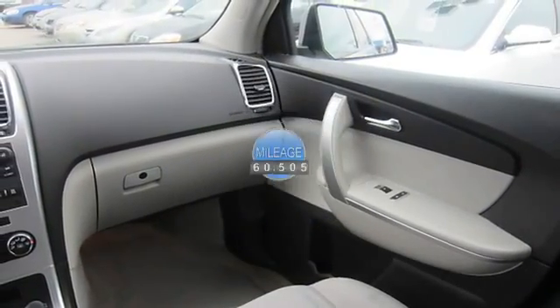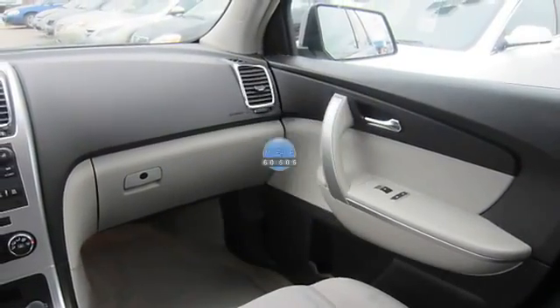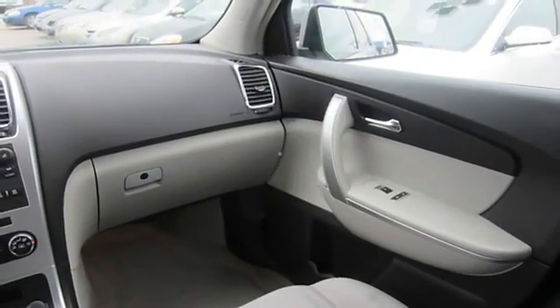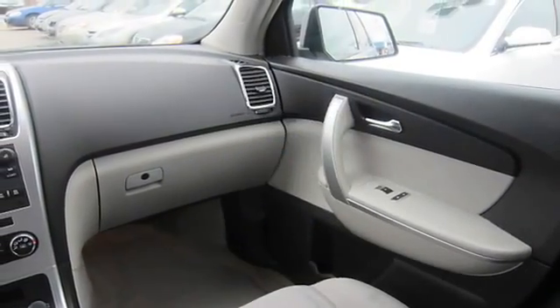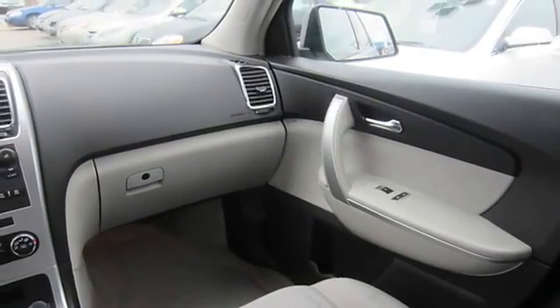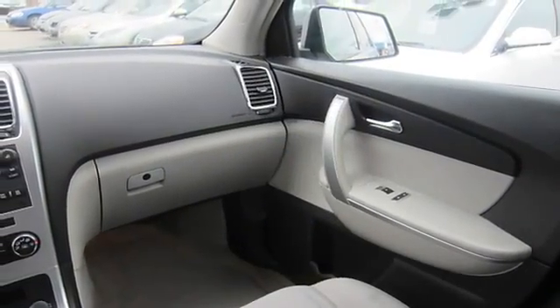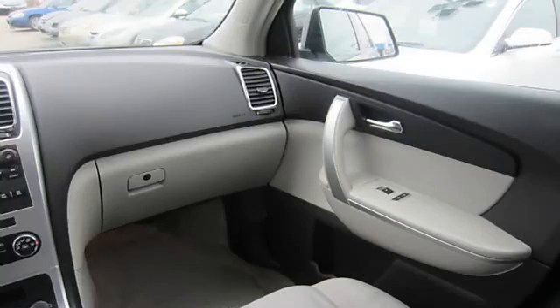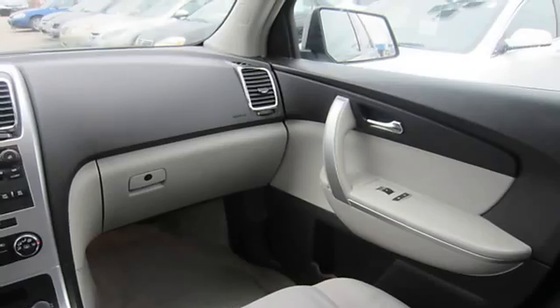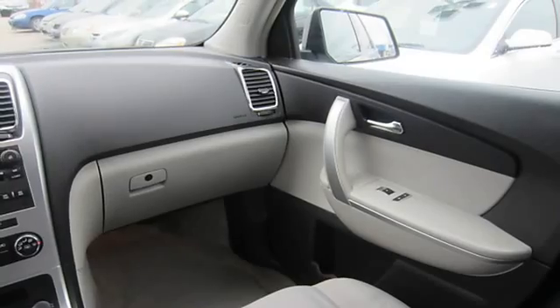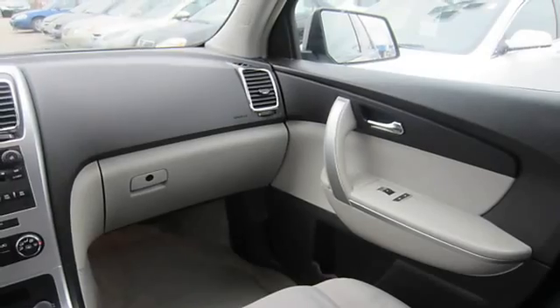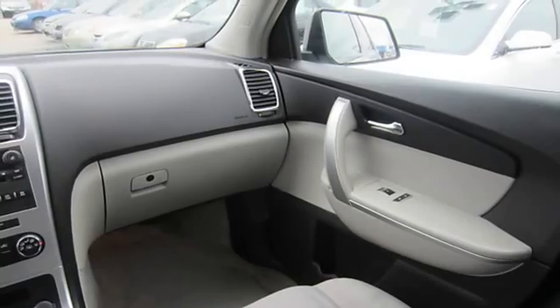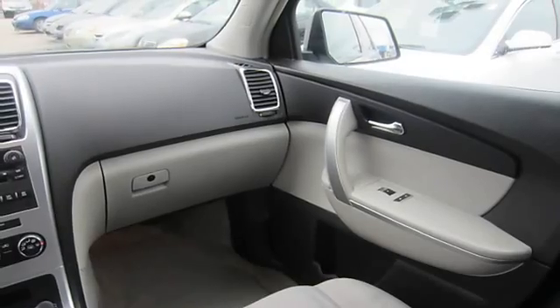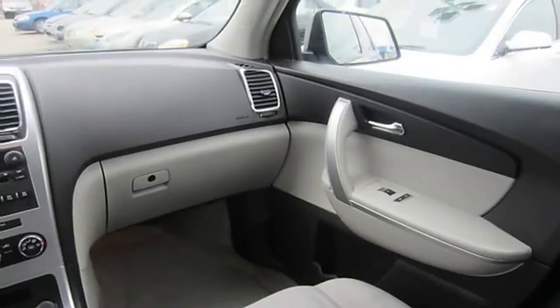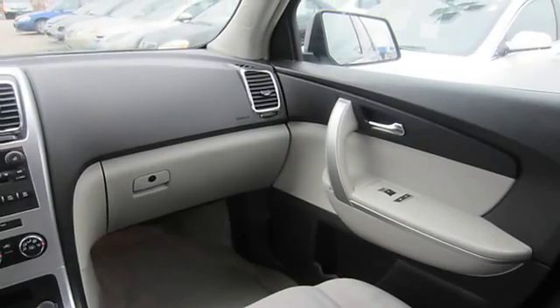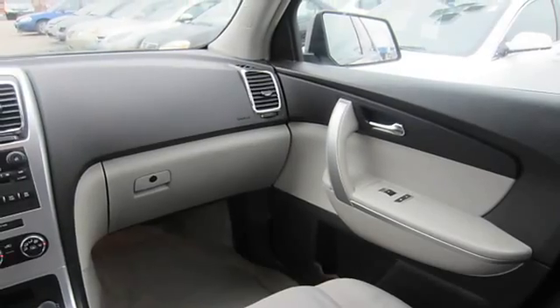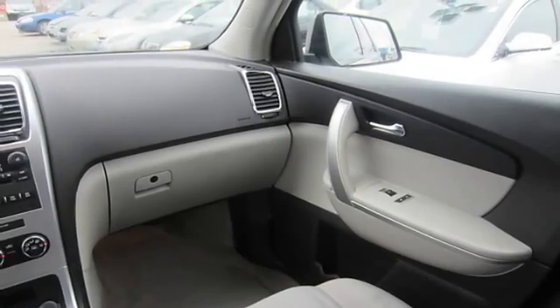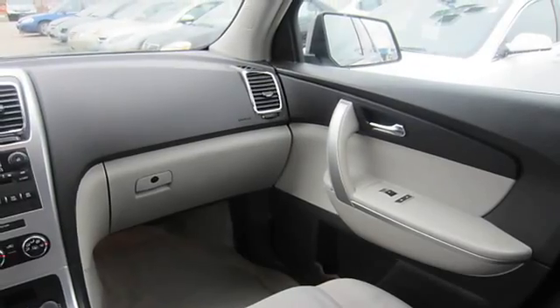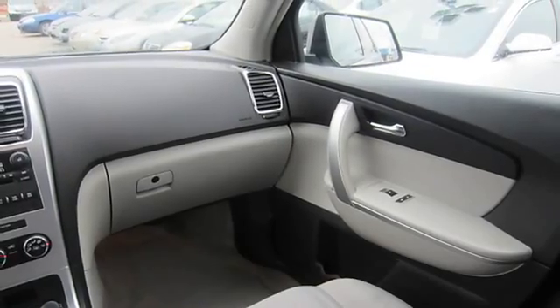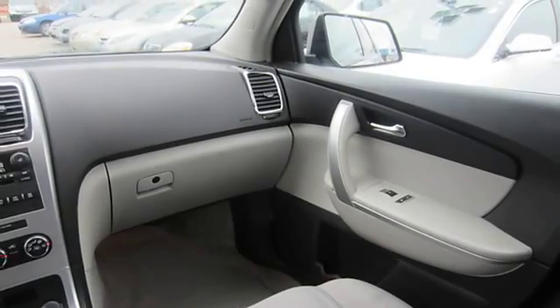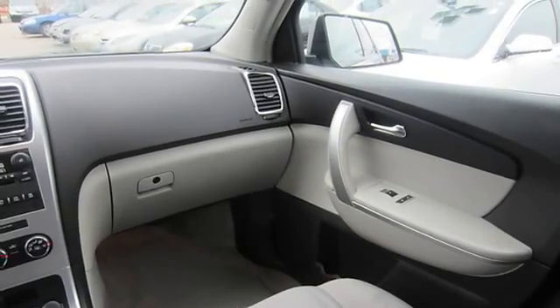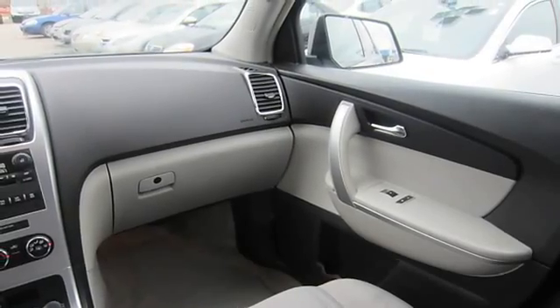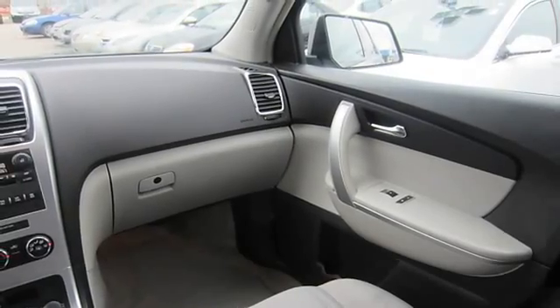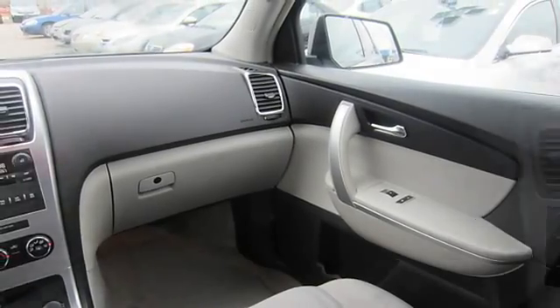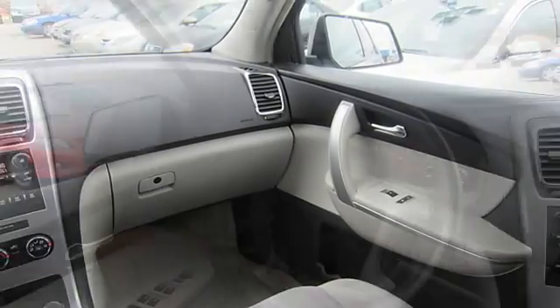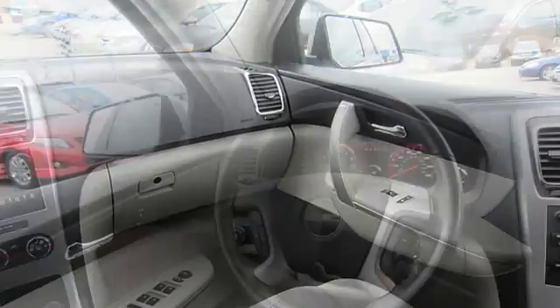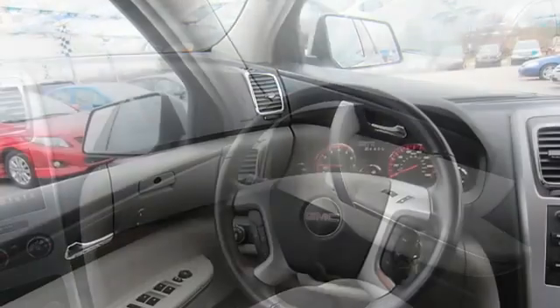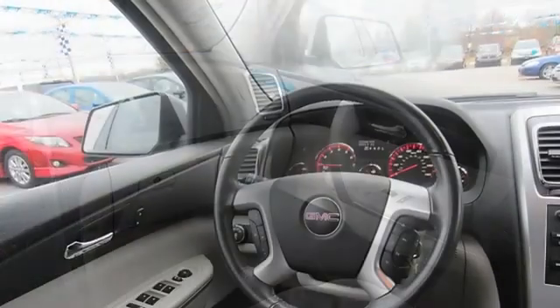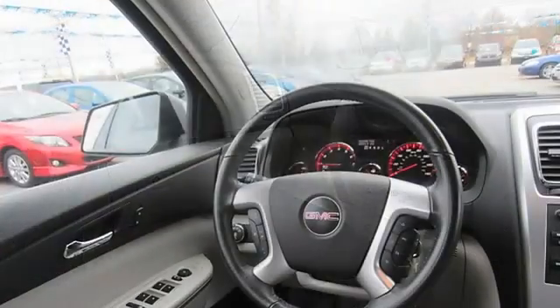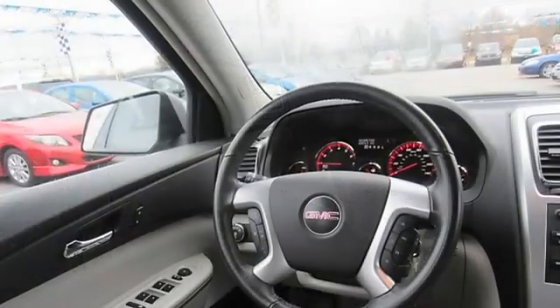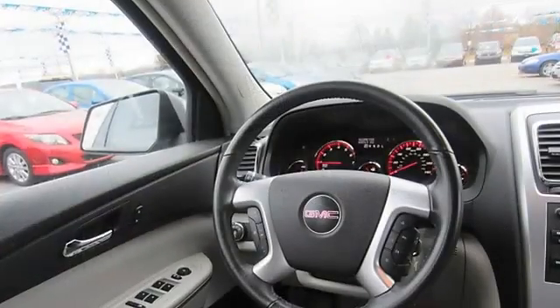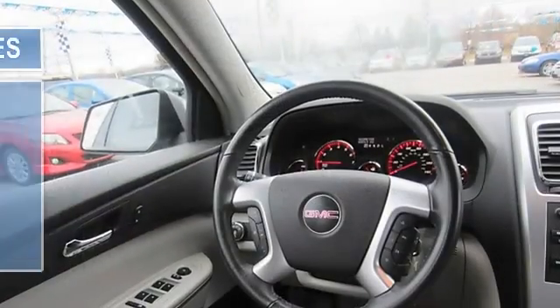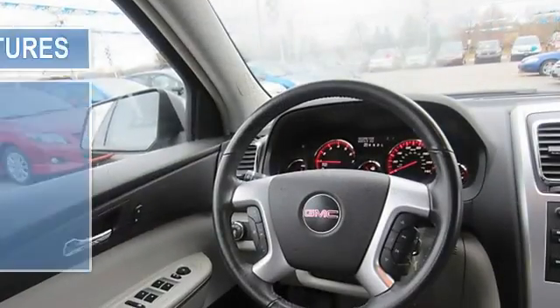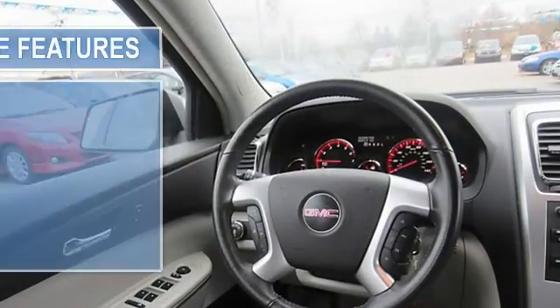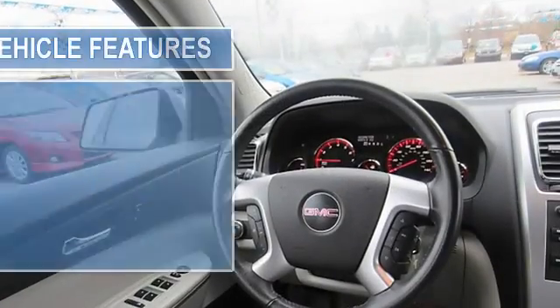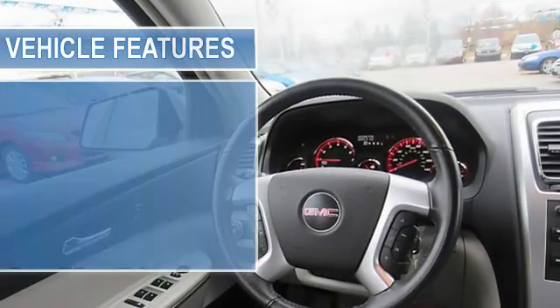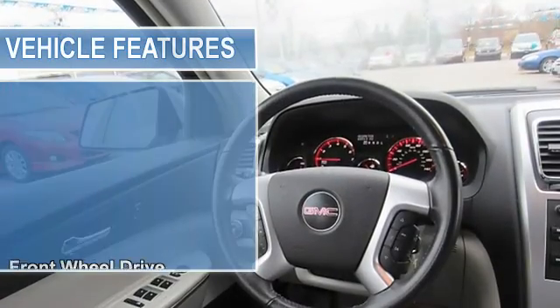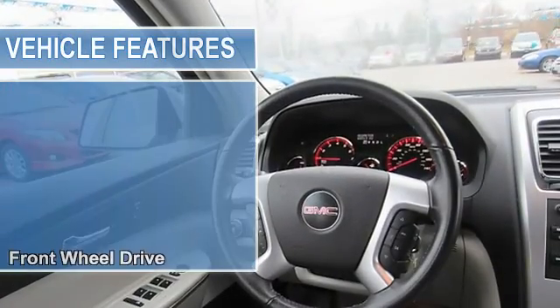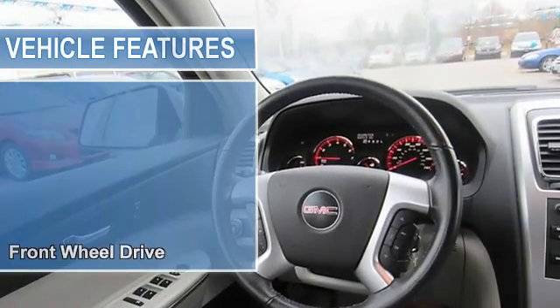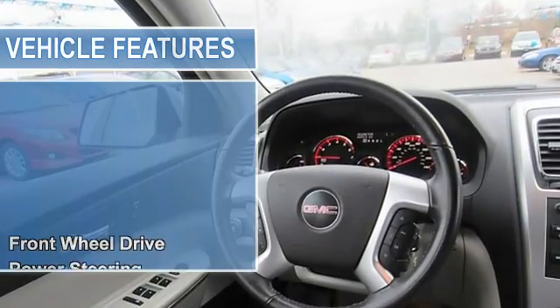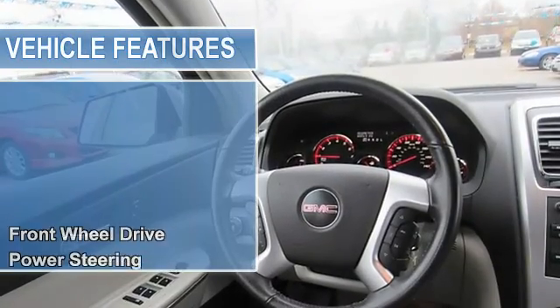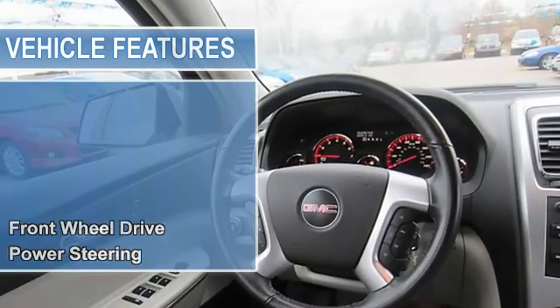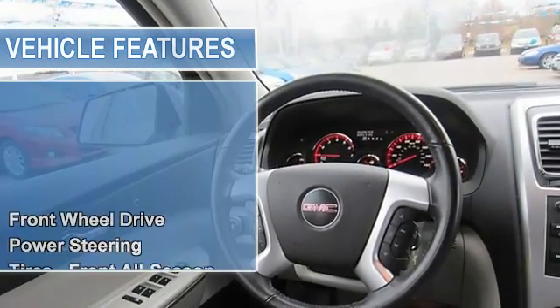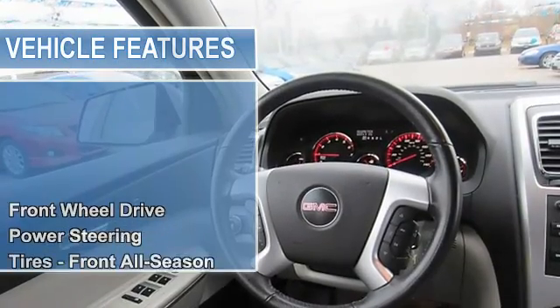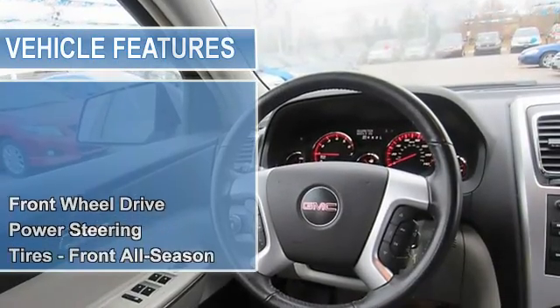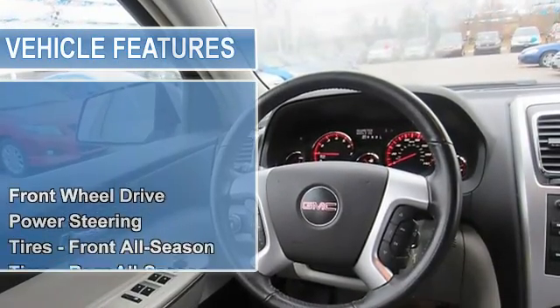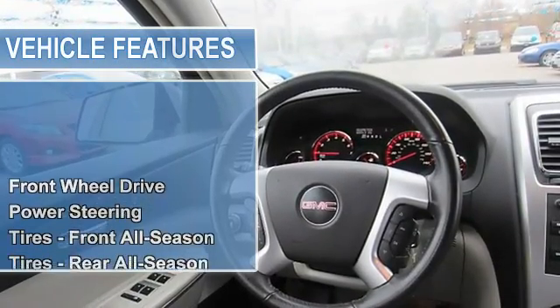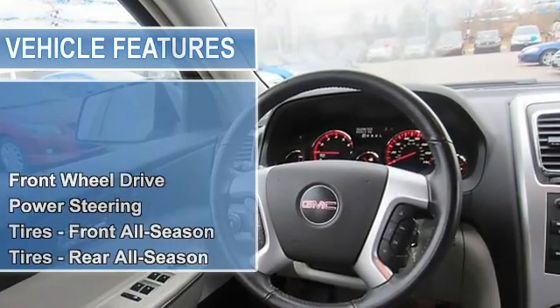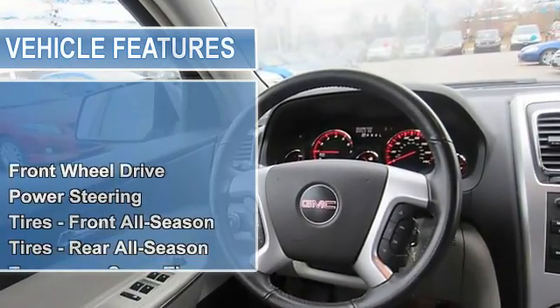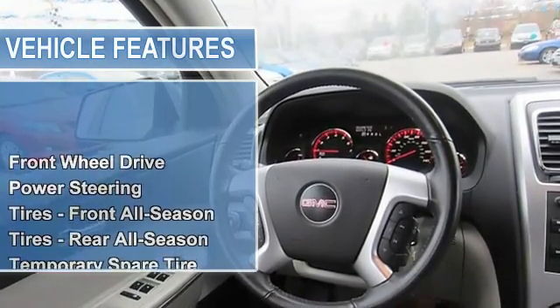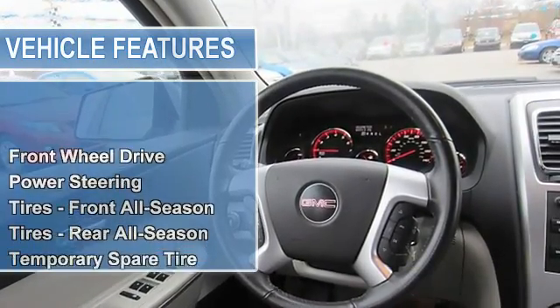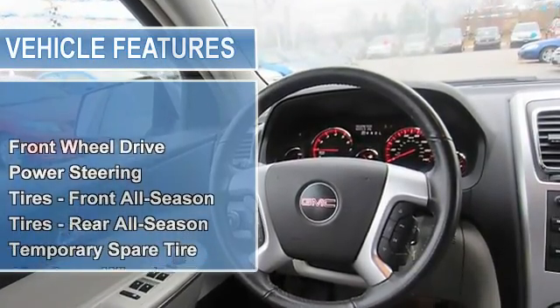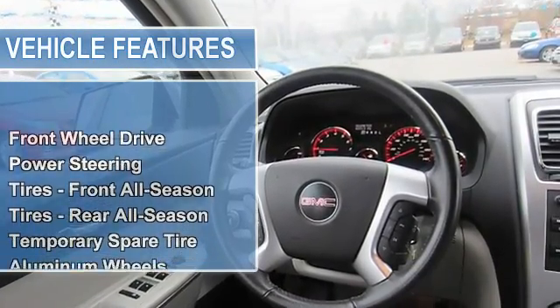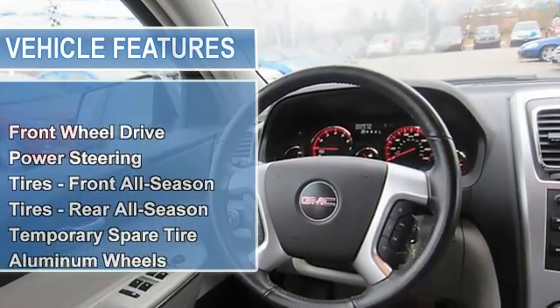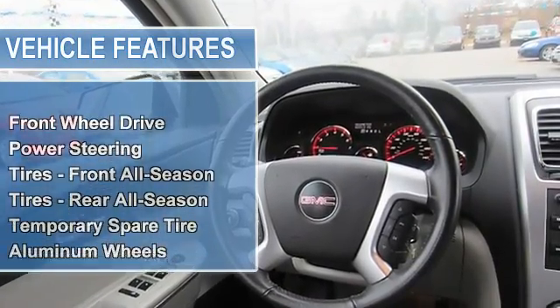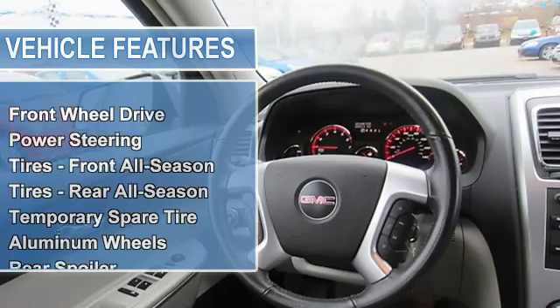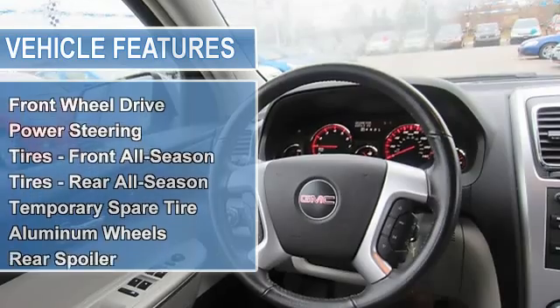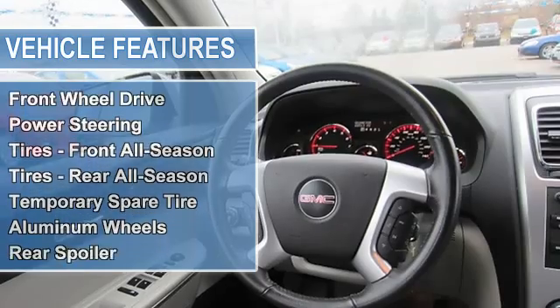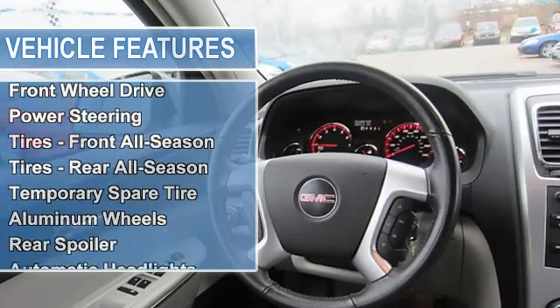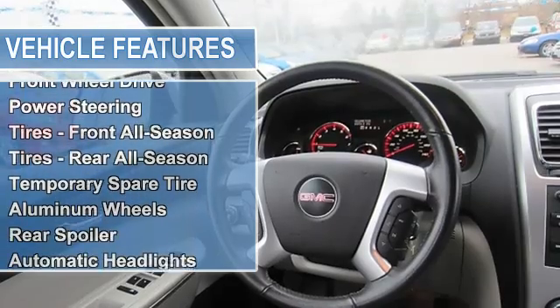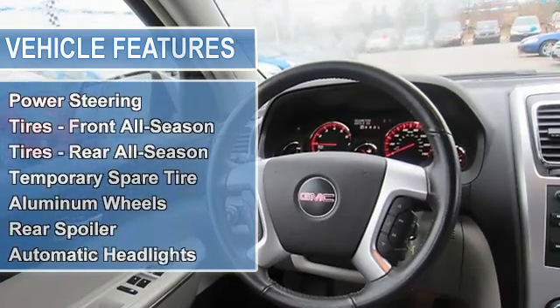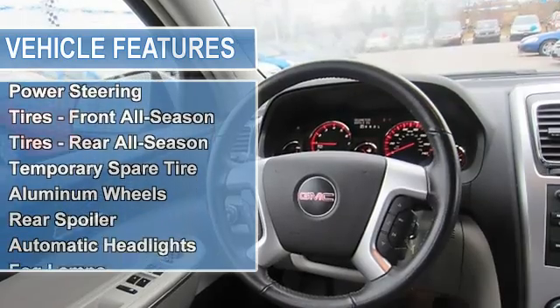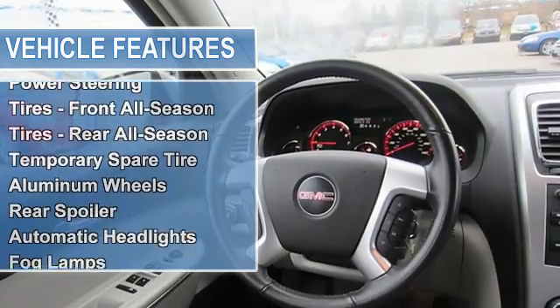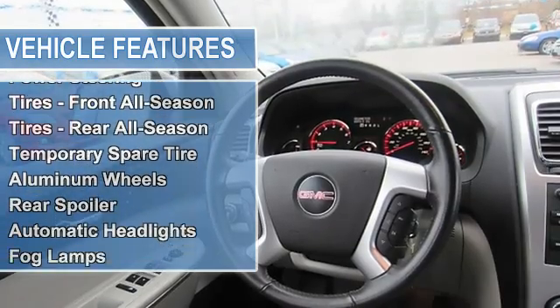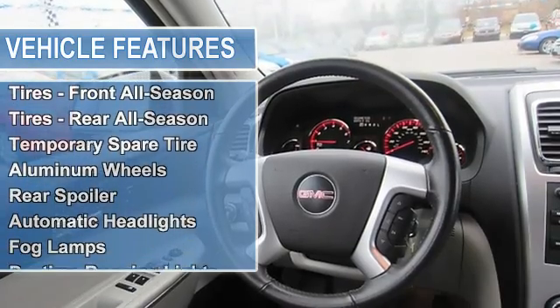Power steering, tires front all-season, tires rear all-season, temporary spare tire, aluminum wheels.